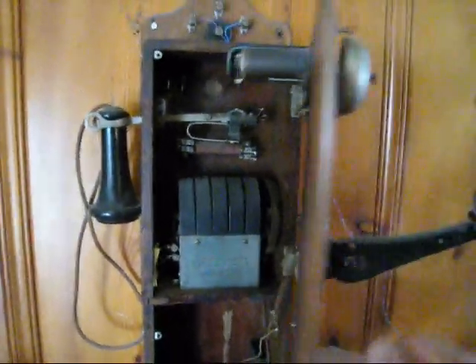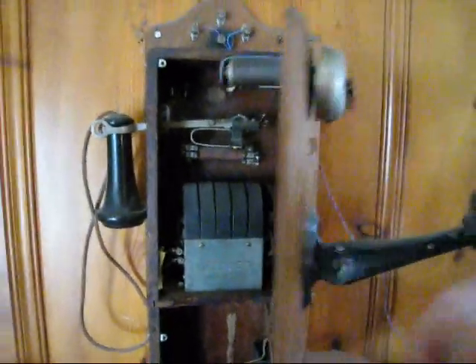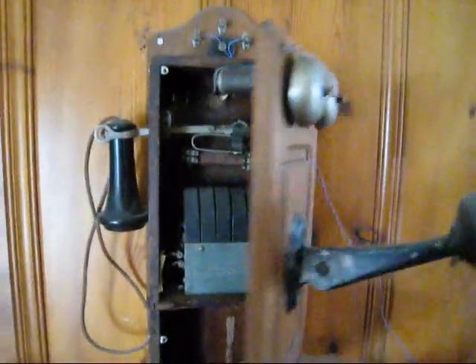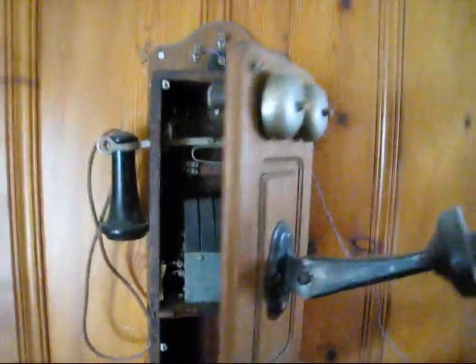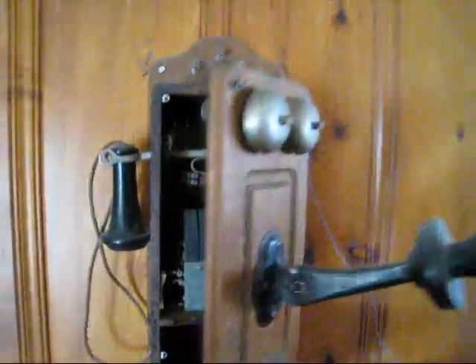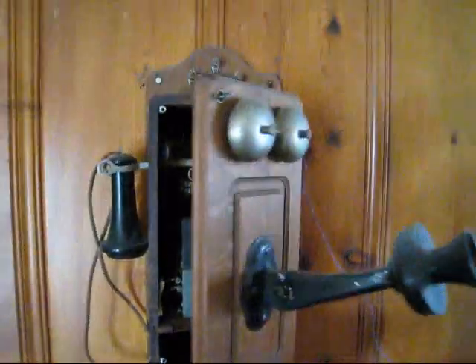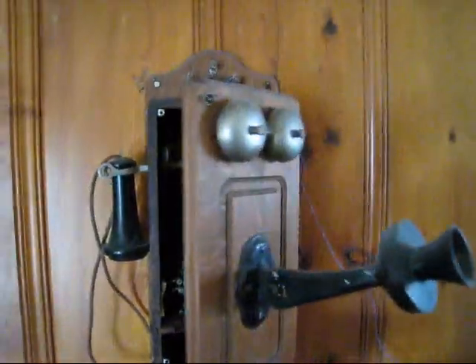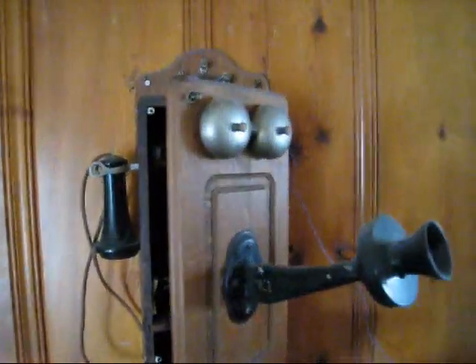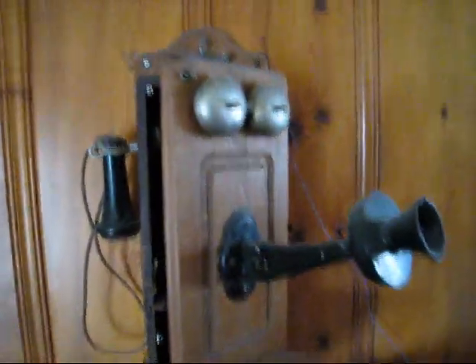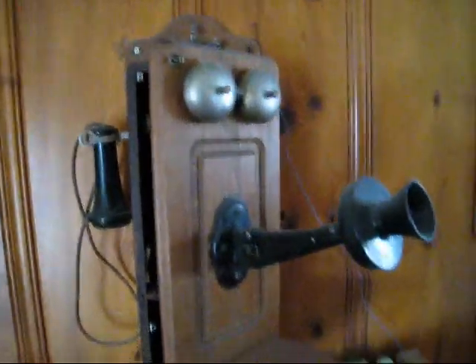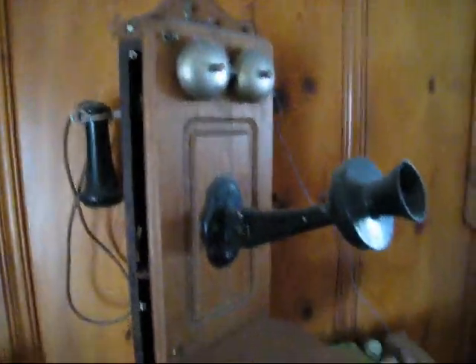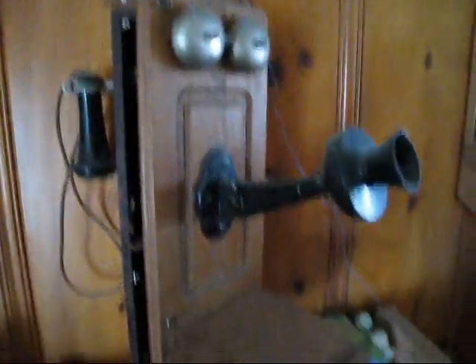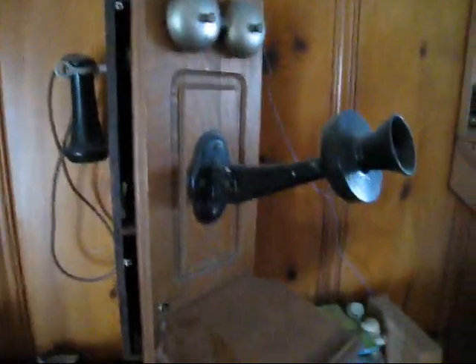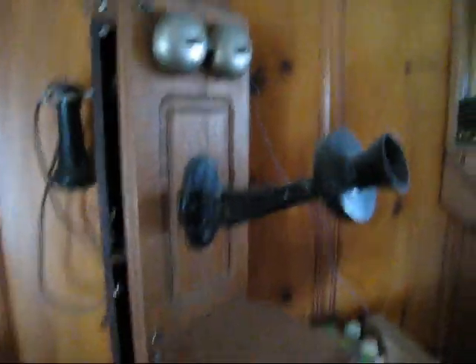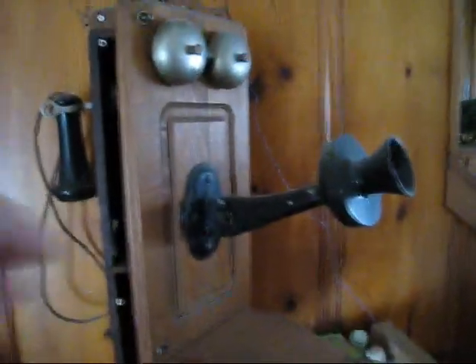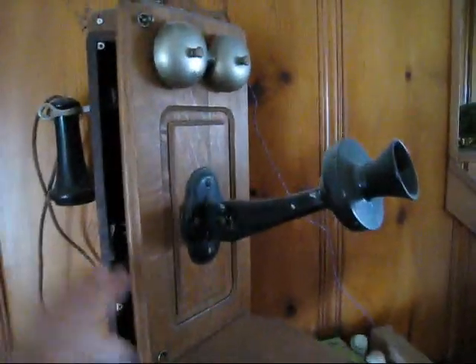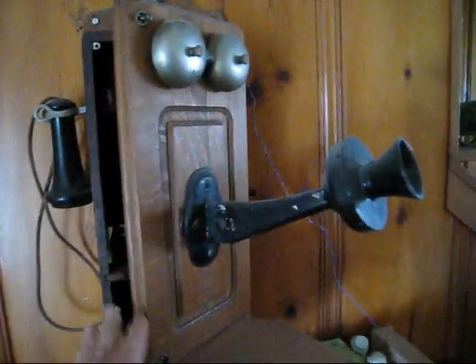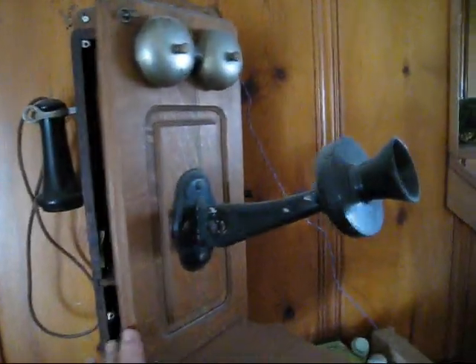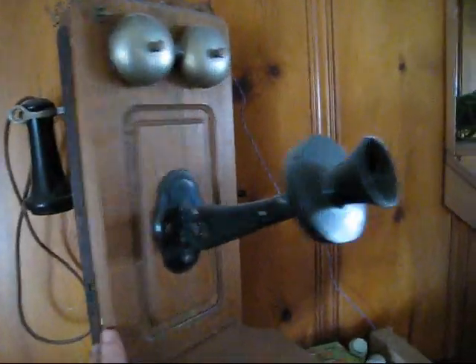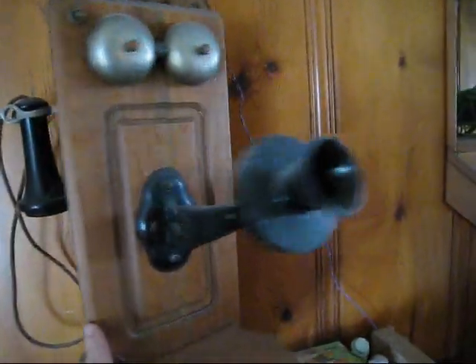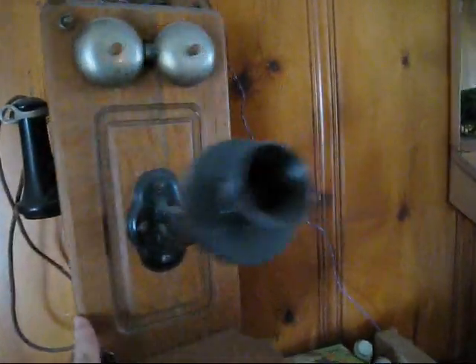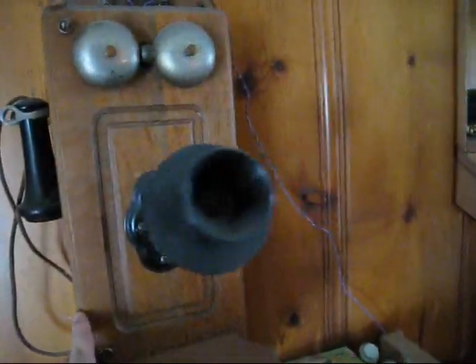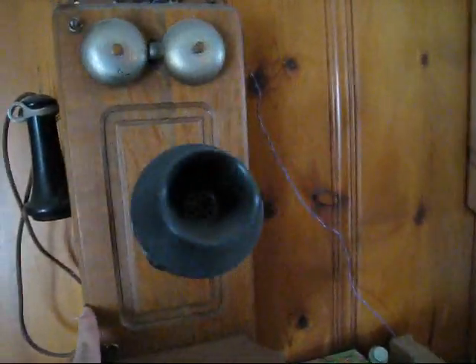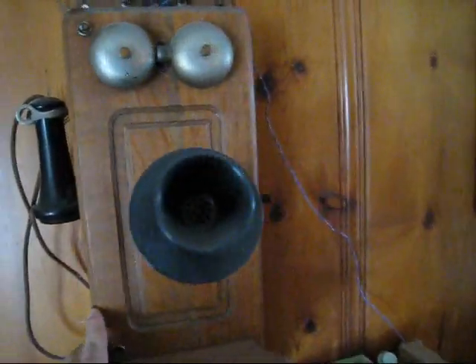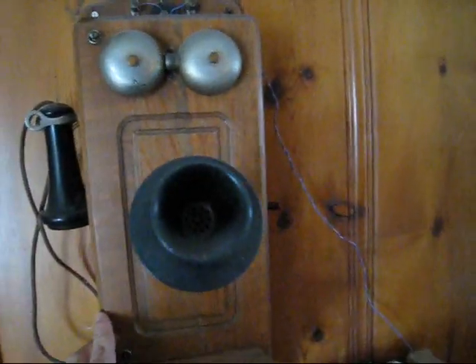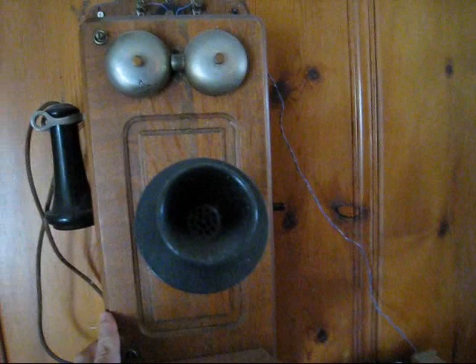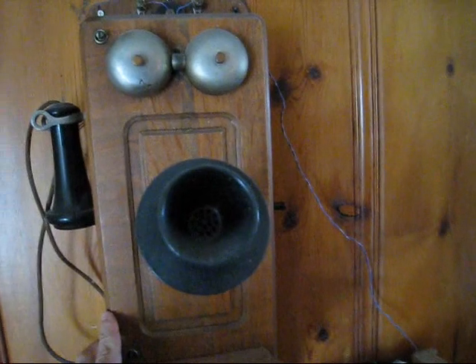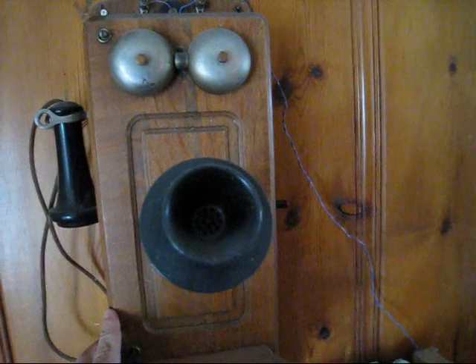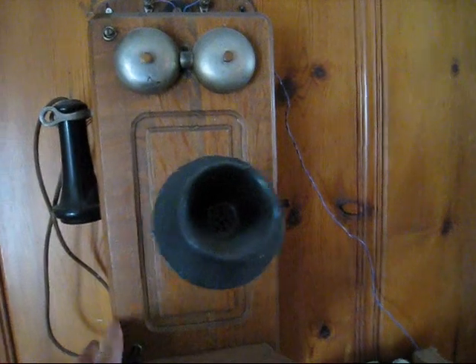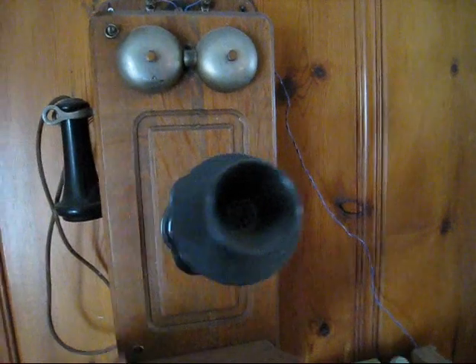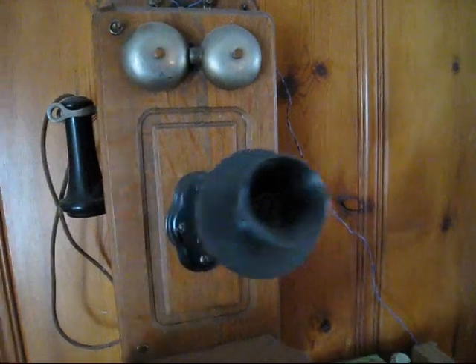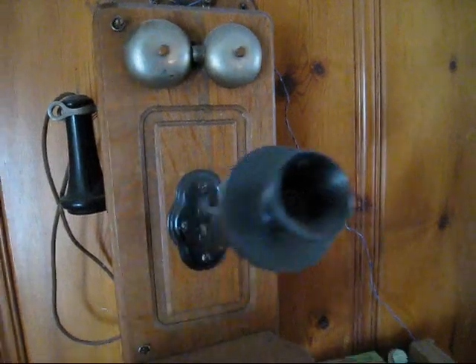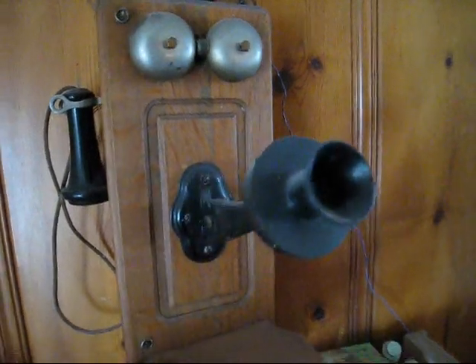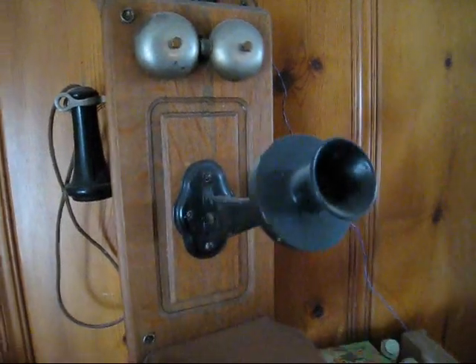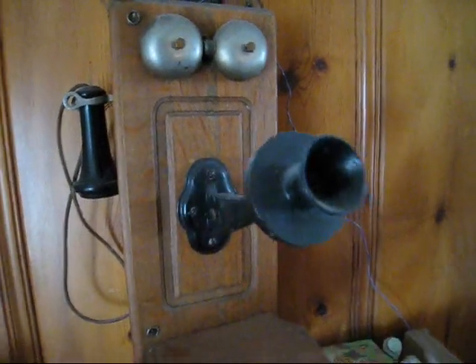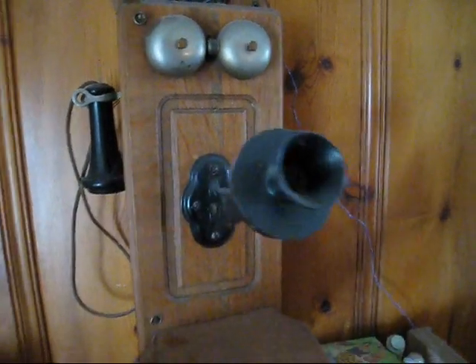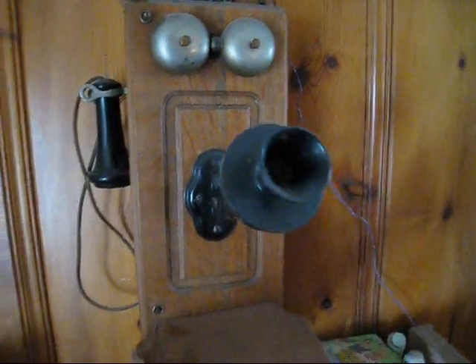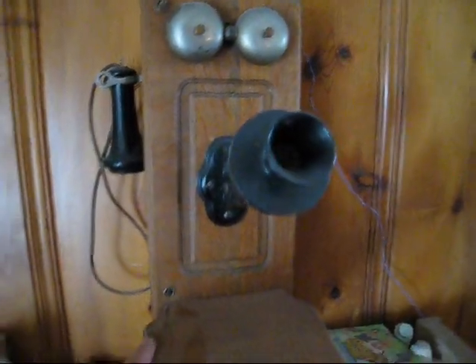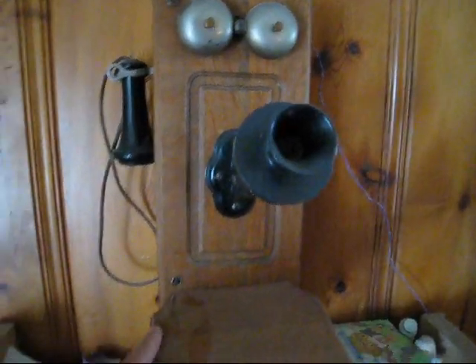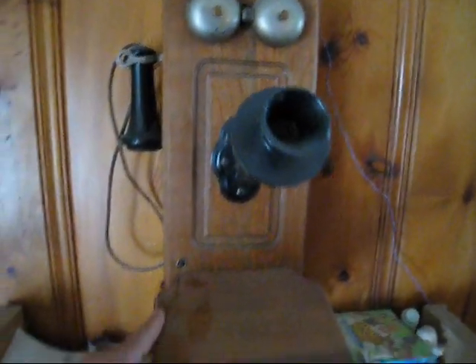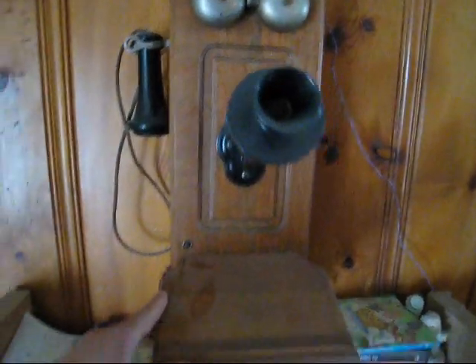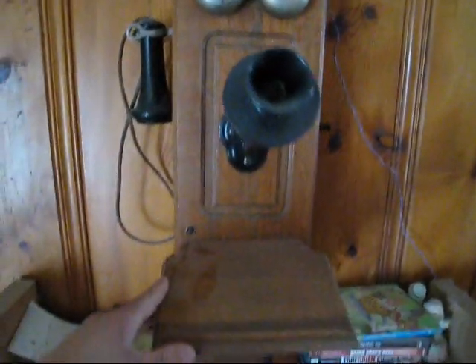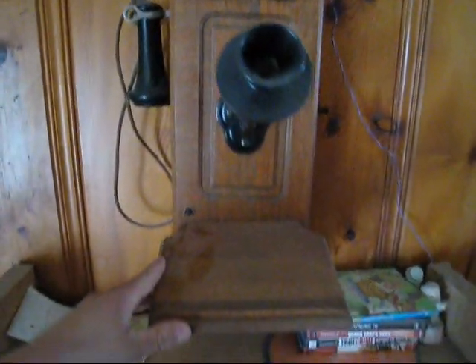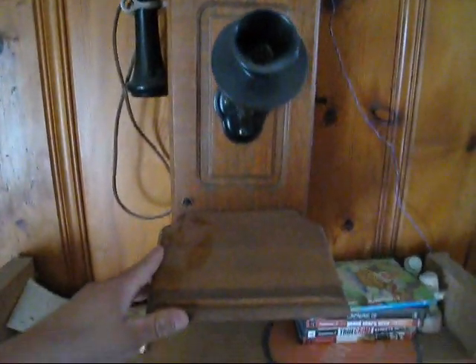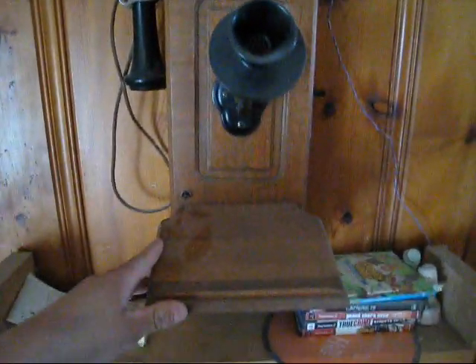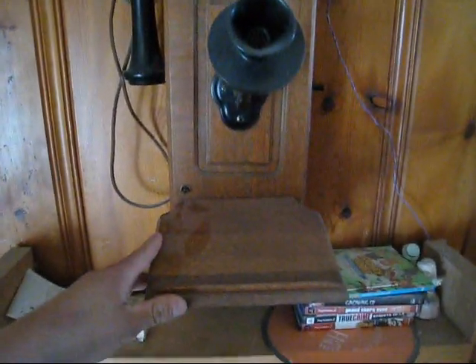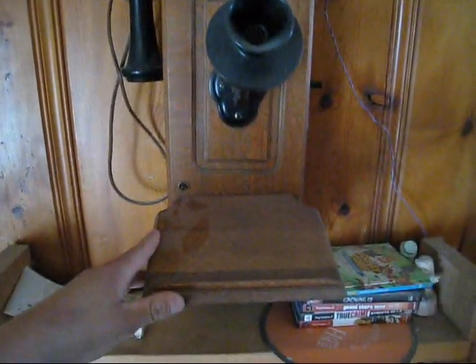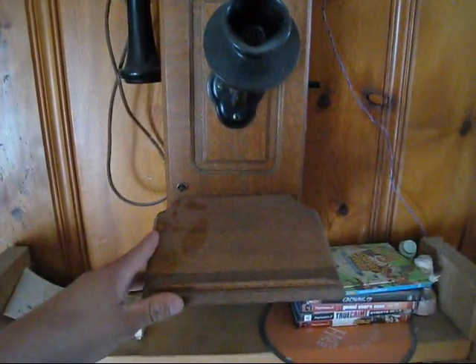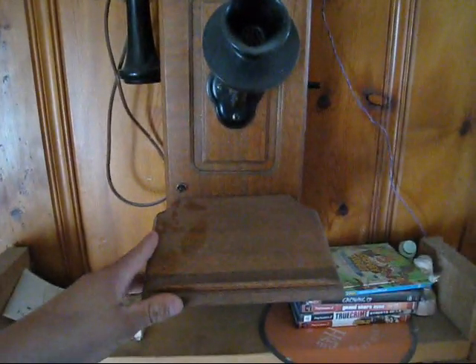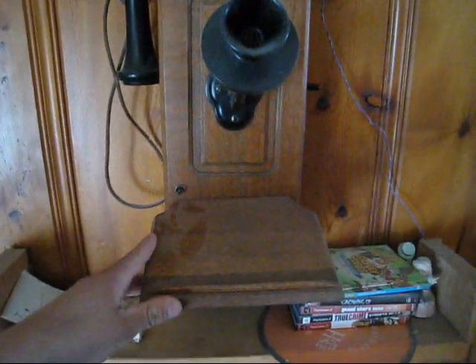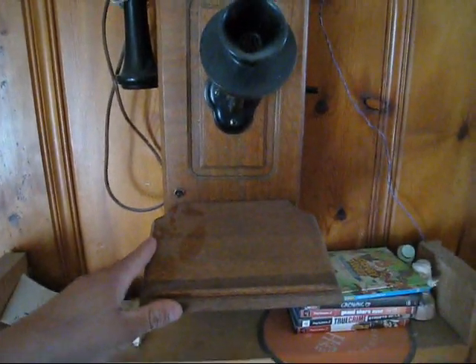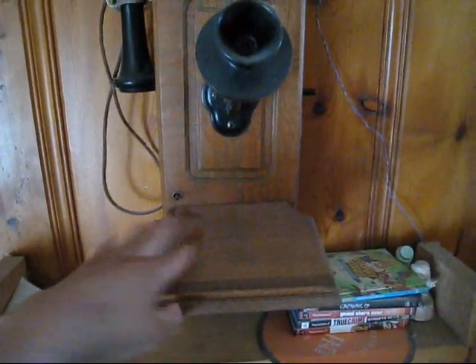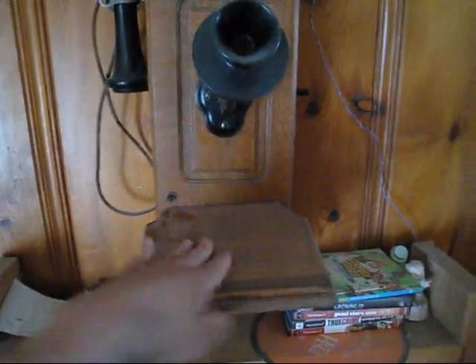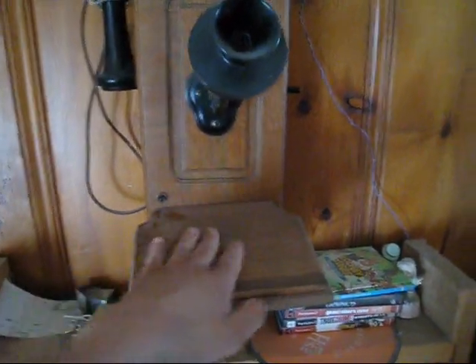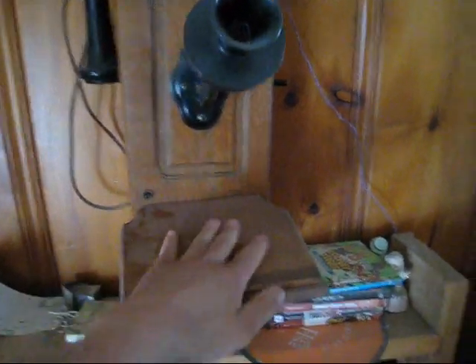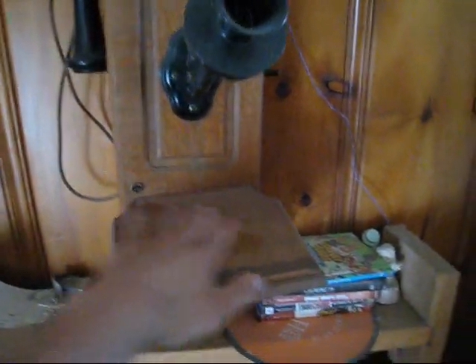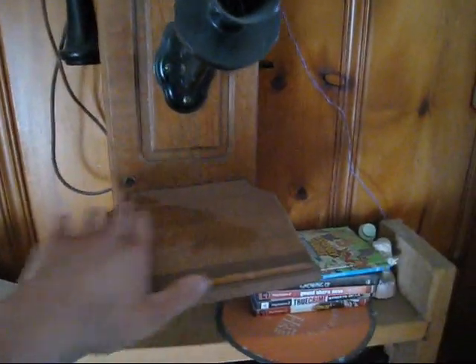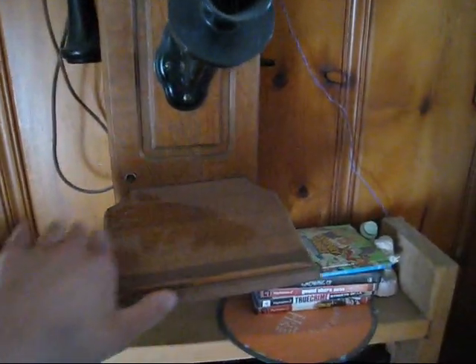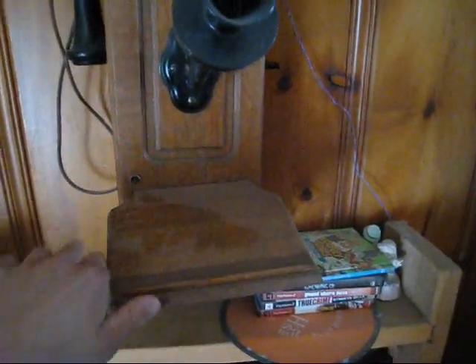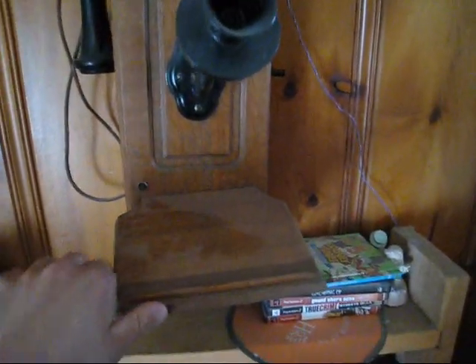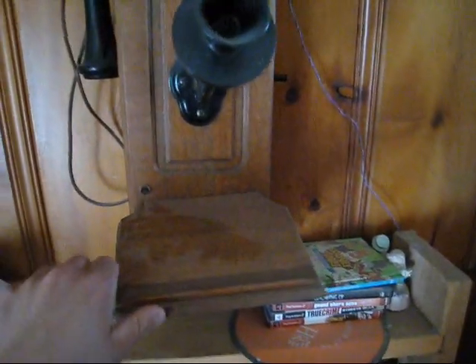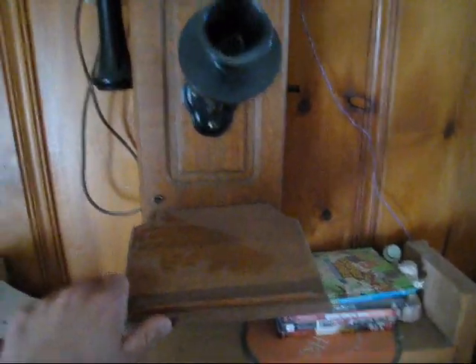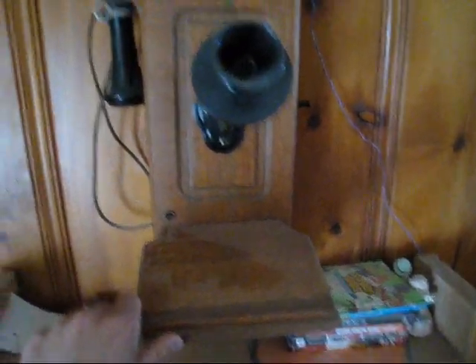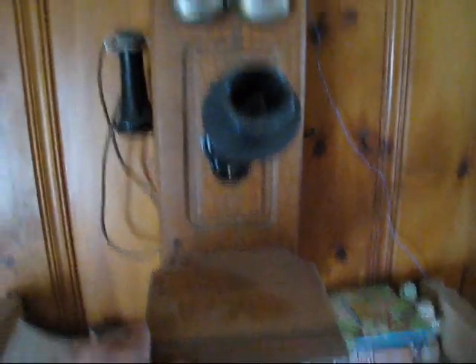Pretty cool stuff. And it still works too — hooked to my candlestick downstairs. And yes, I need to dust it.